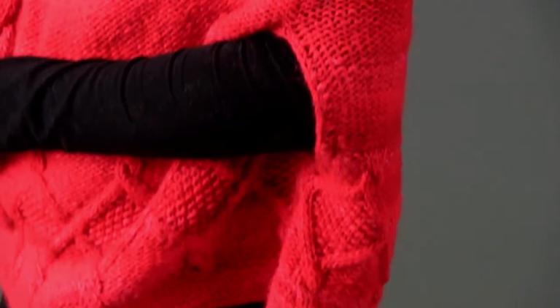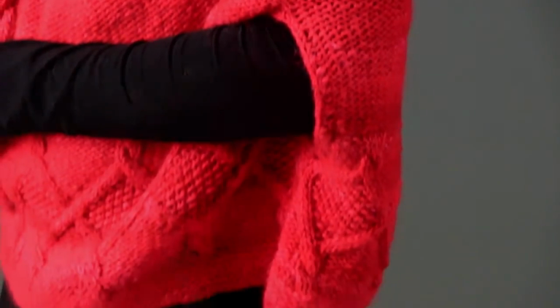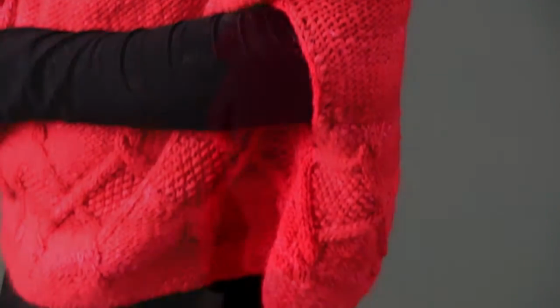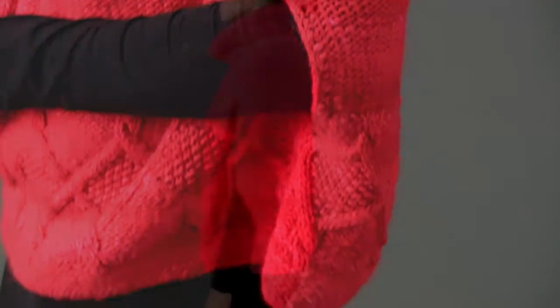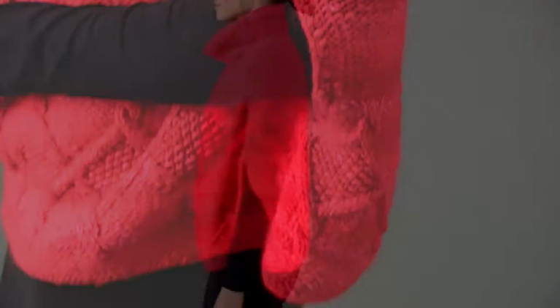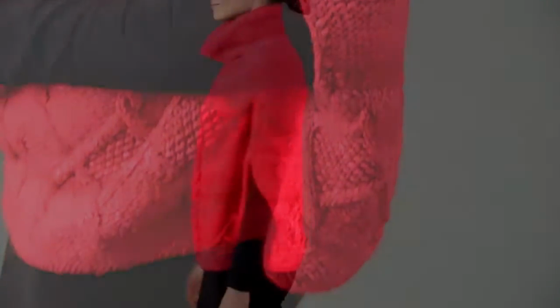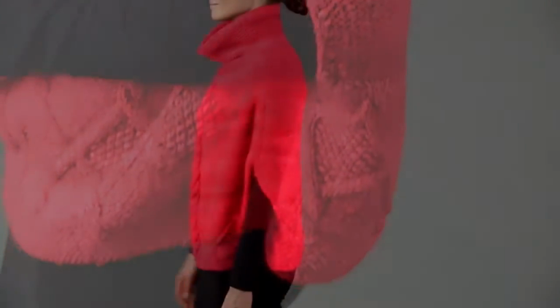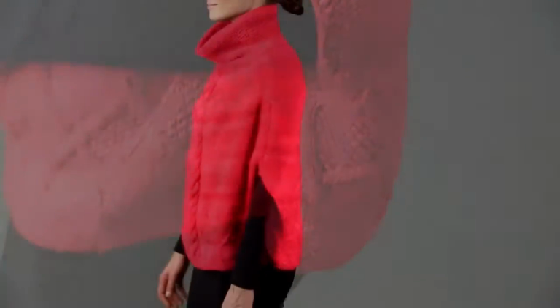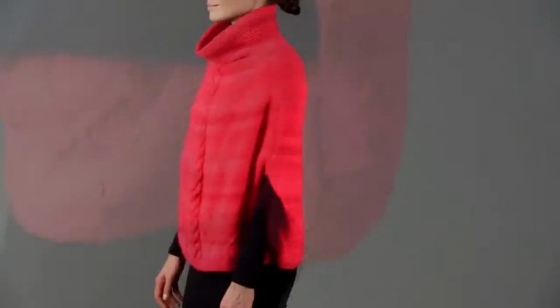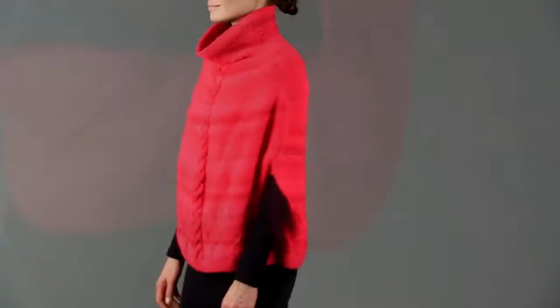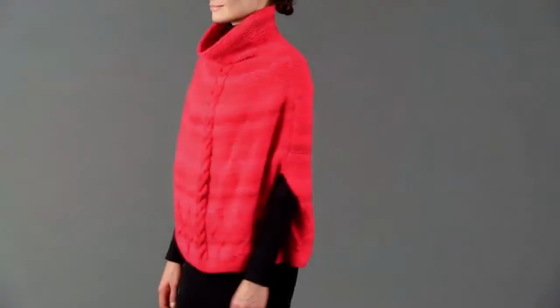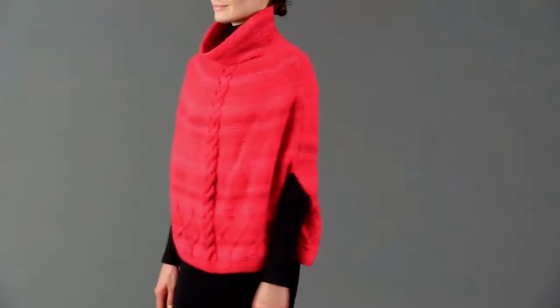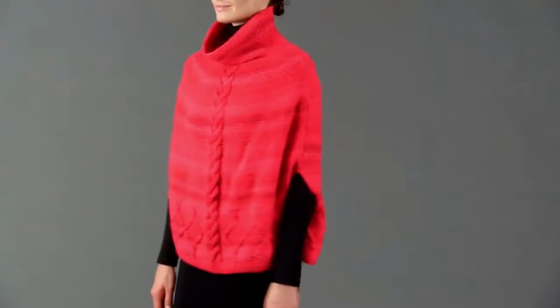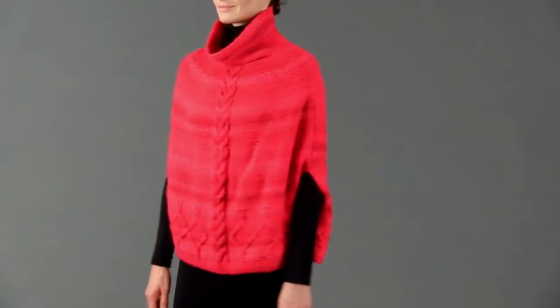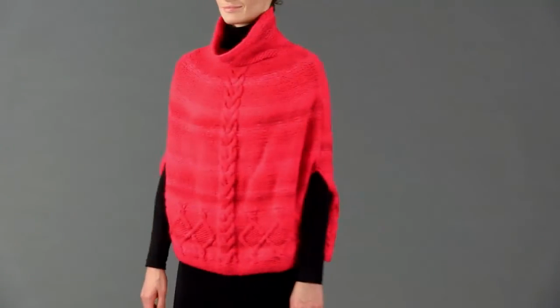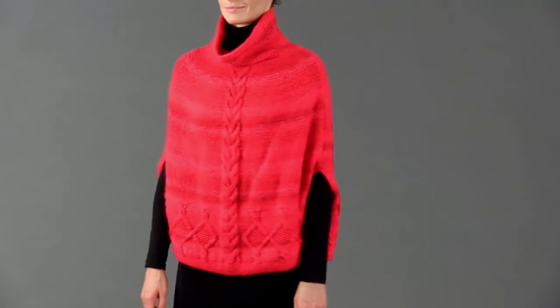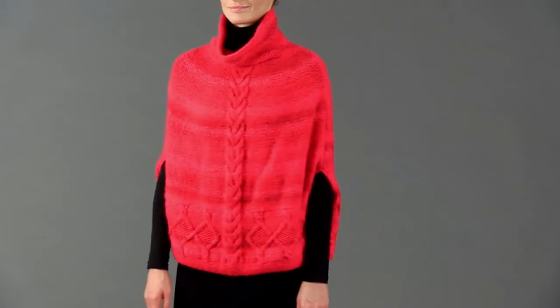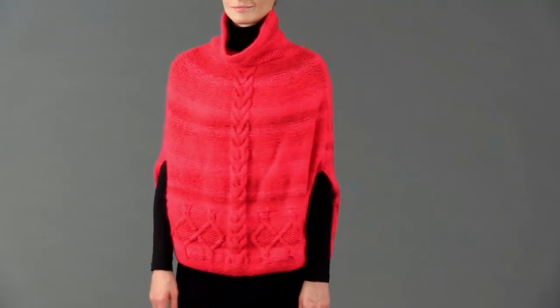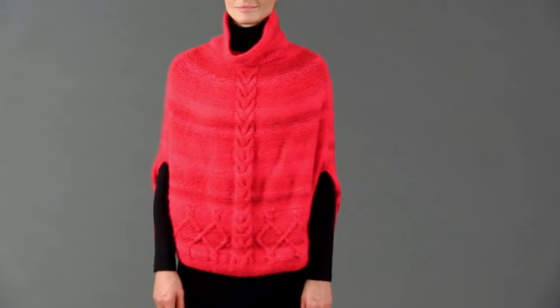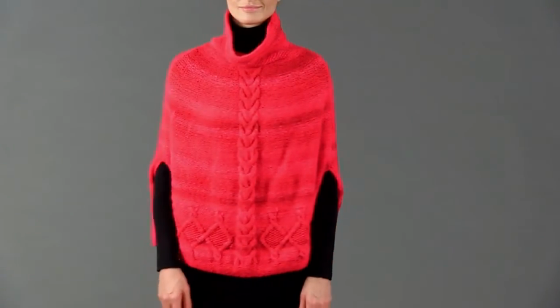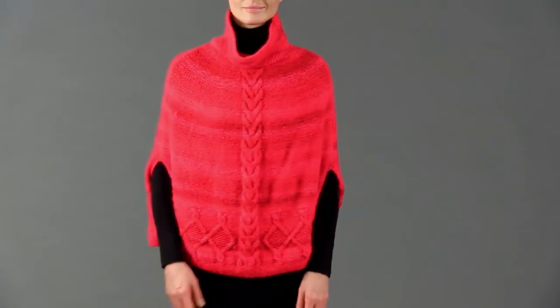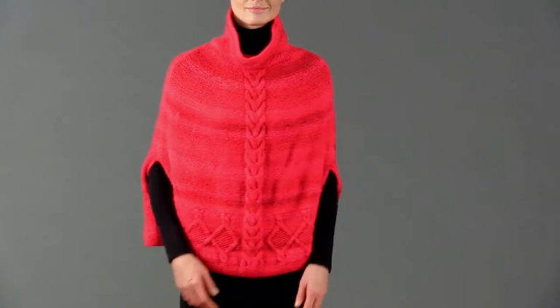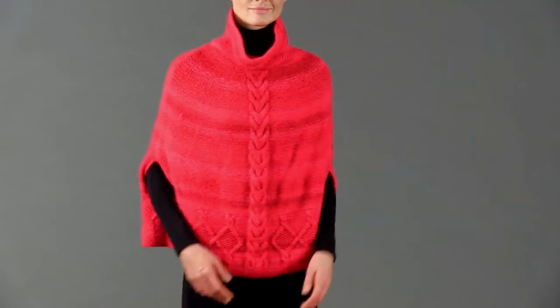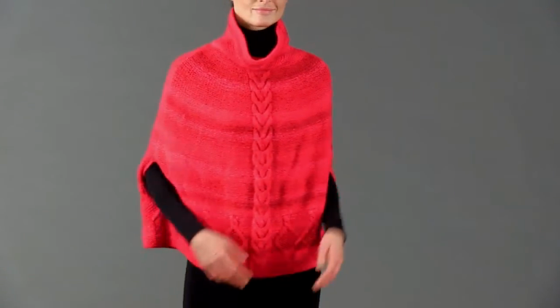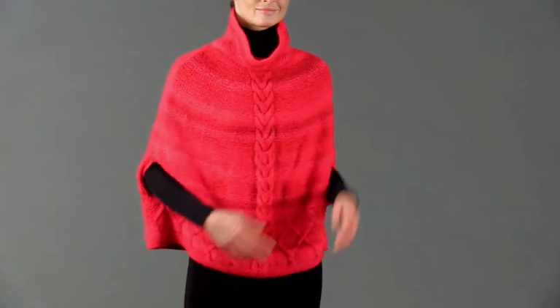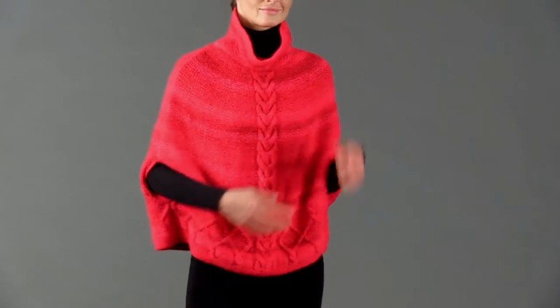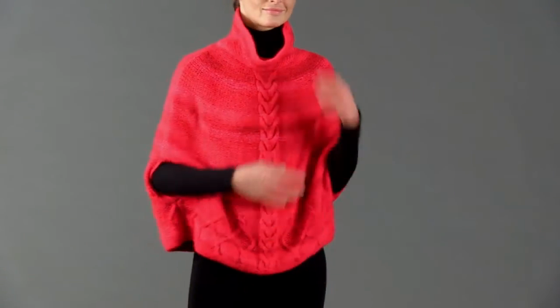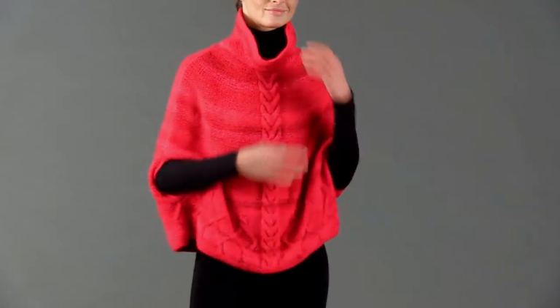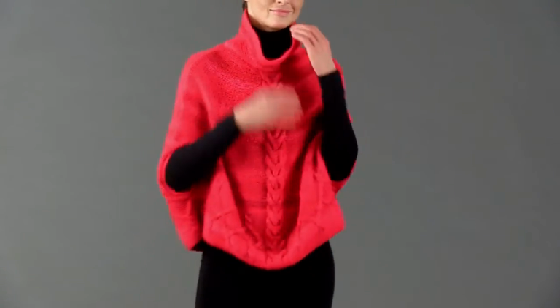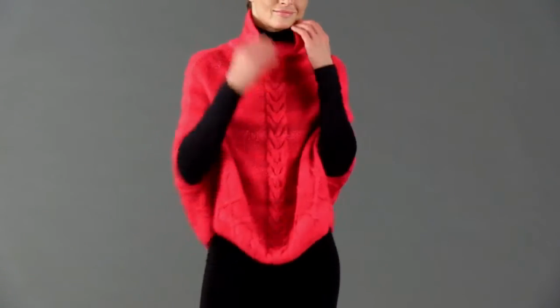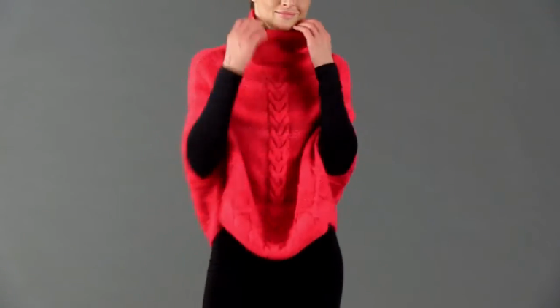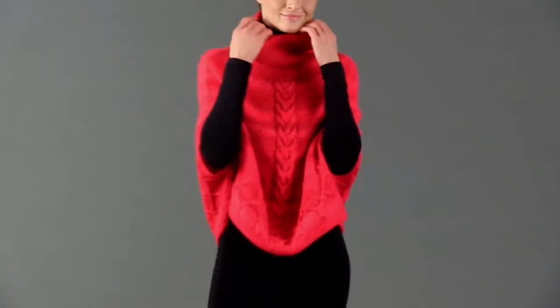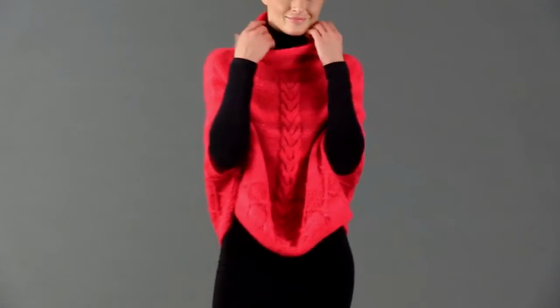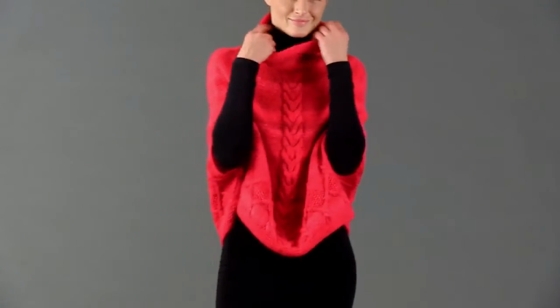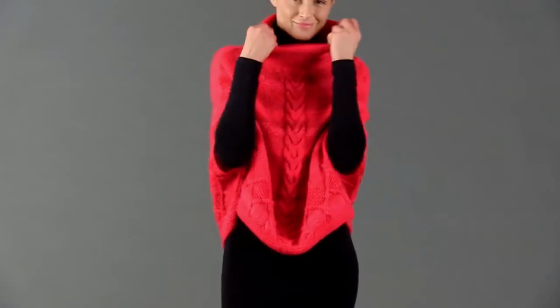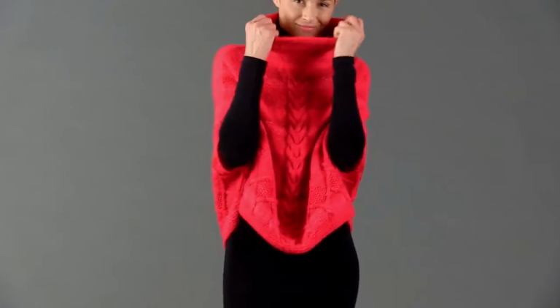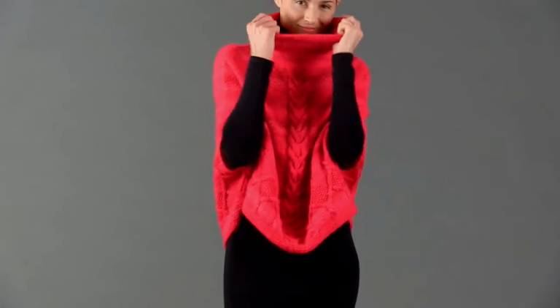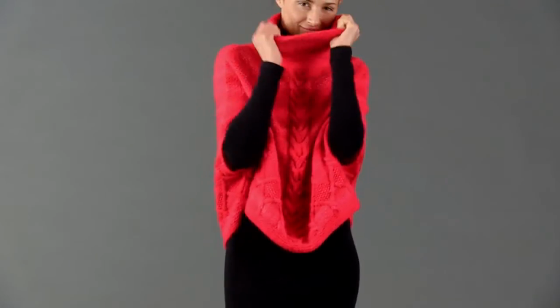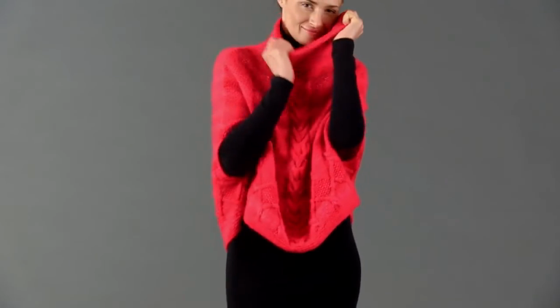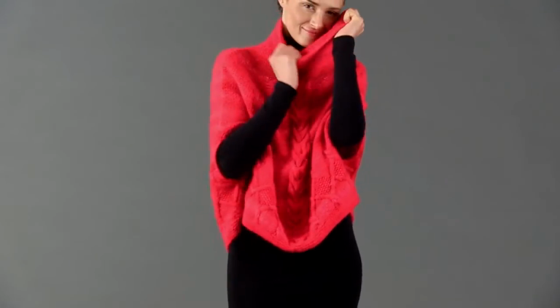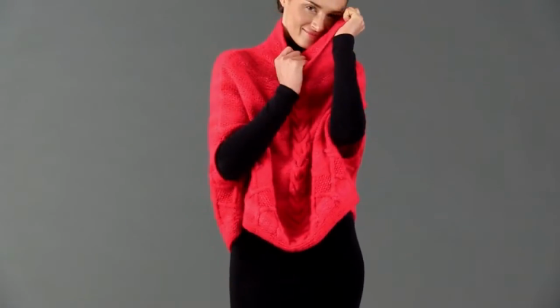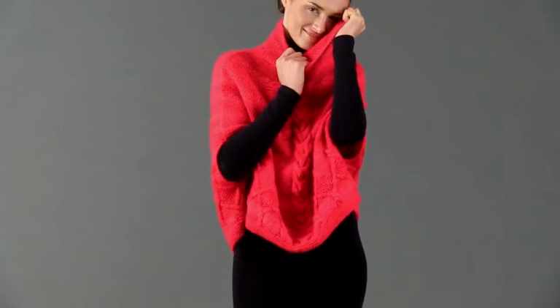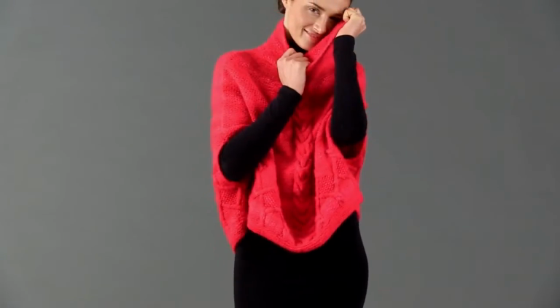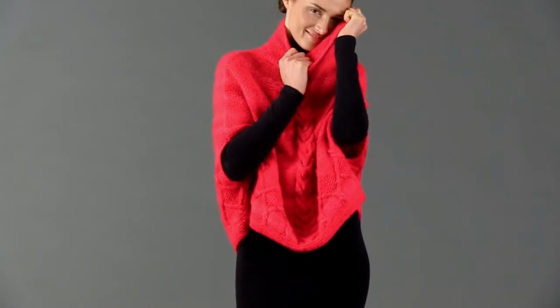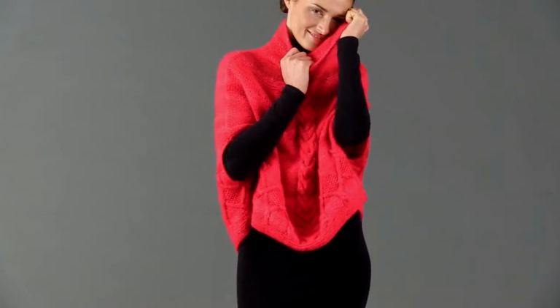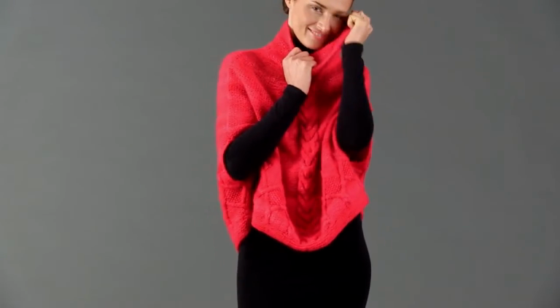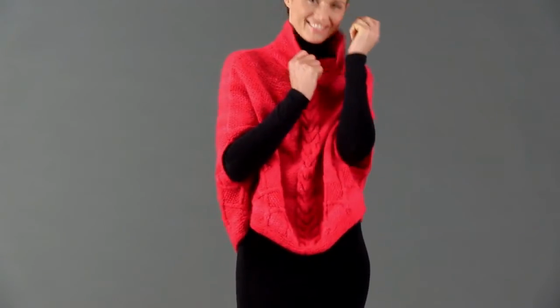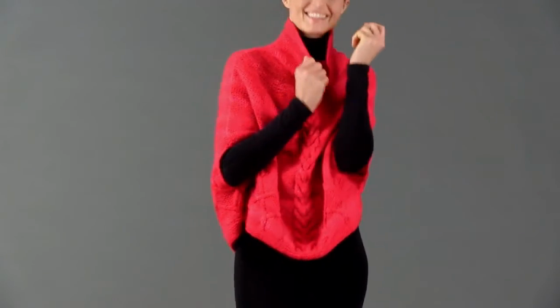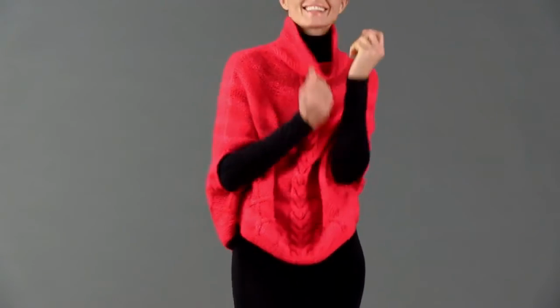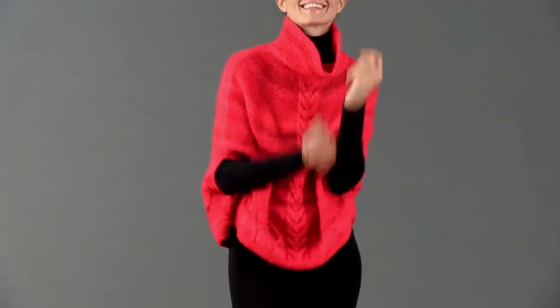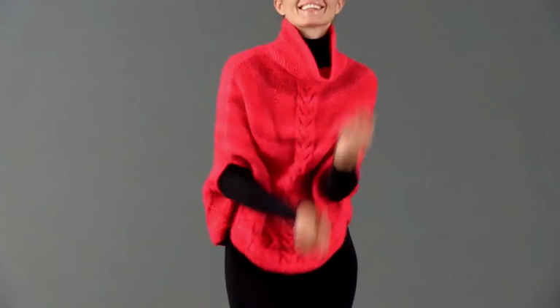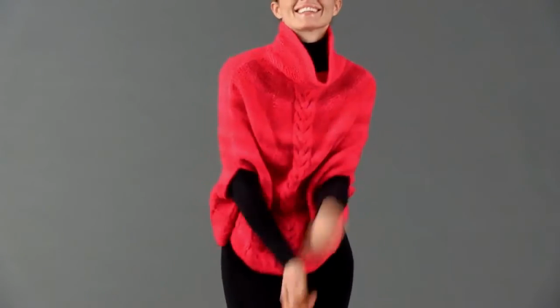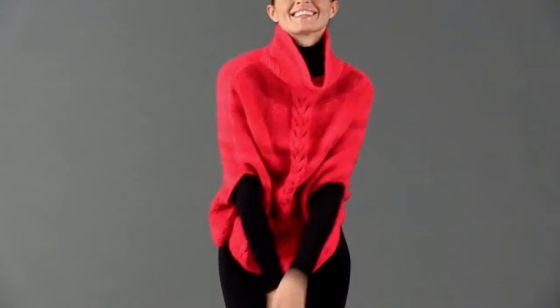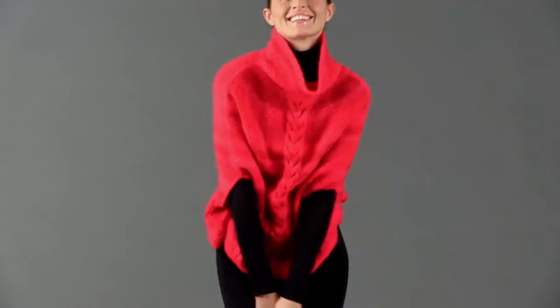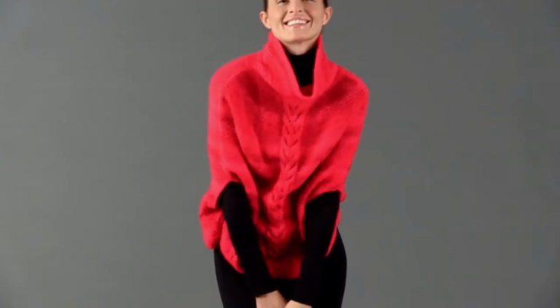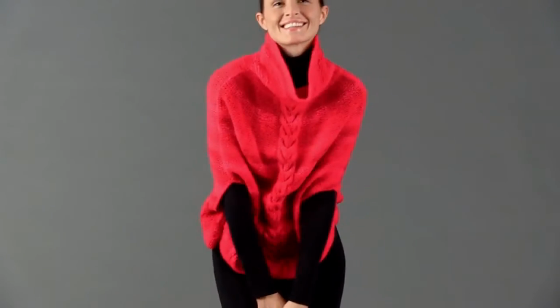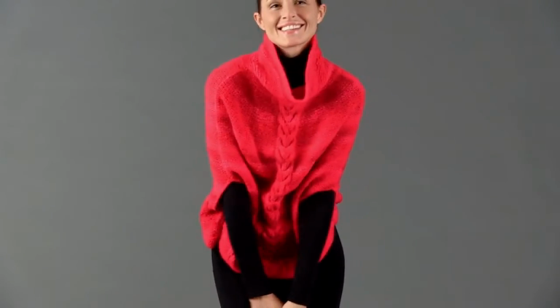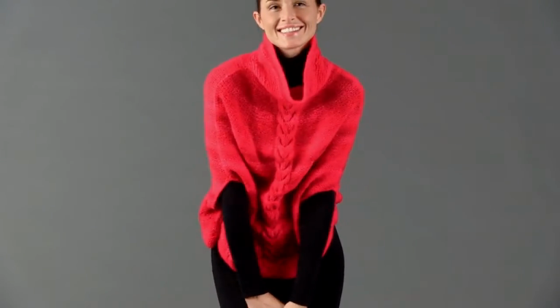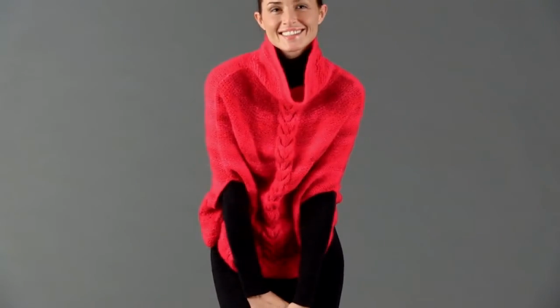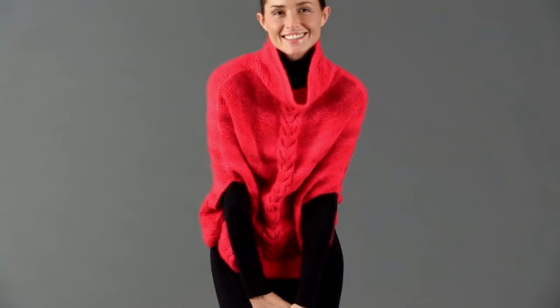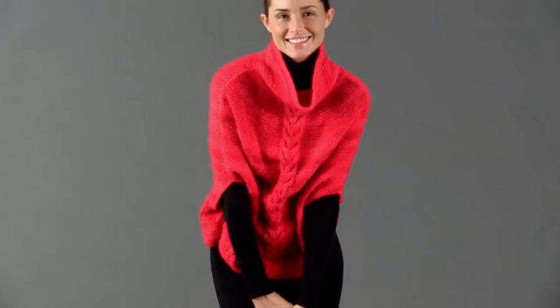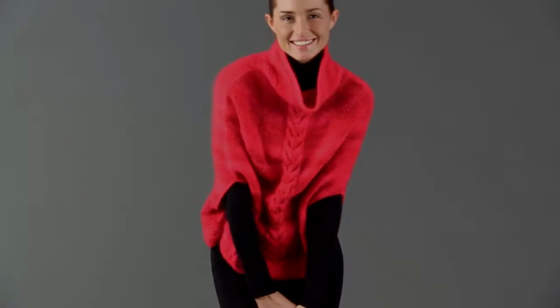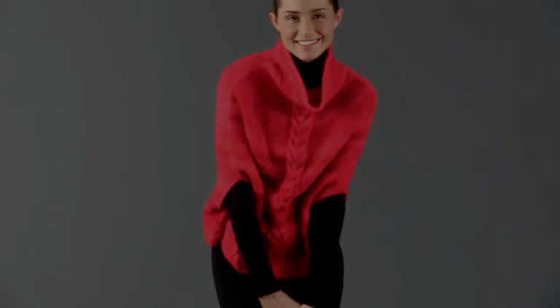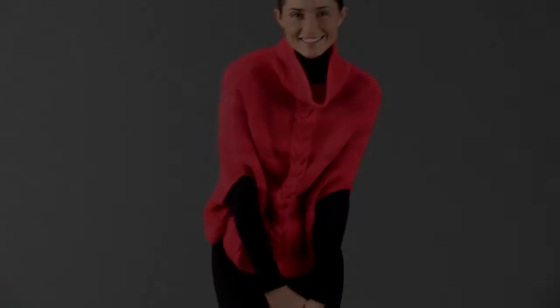Noro's beautiful Retro, a wool, silk, and angora blend, provides the palette for this distinctive design.